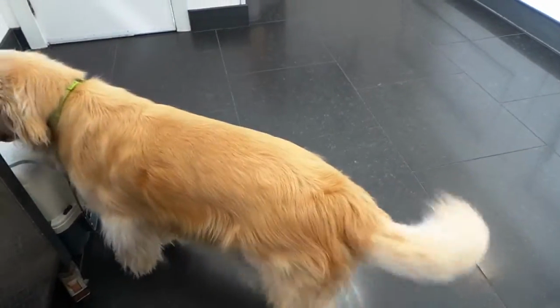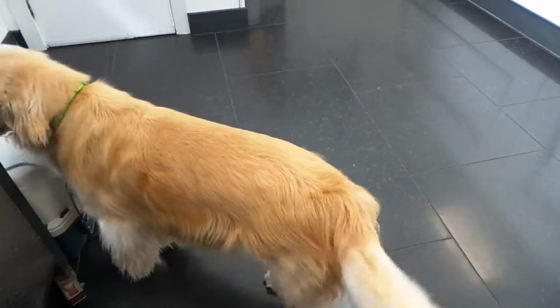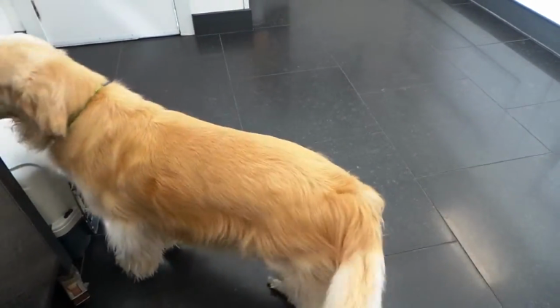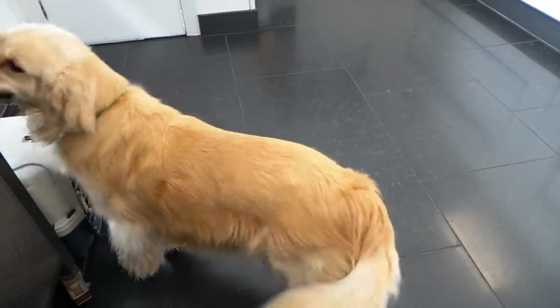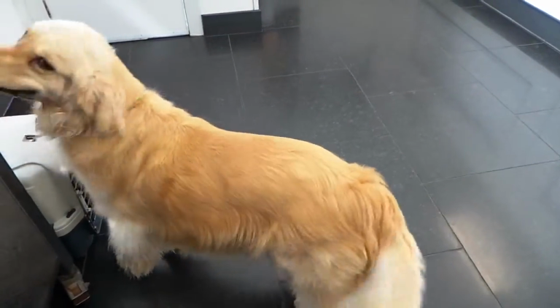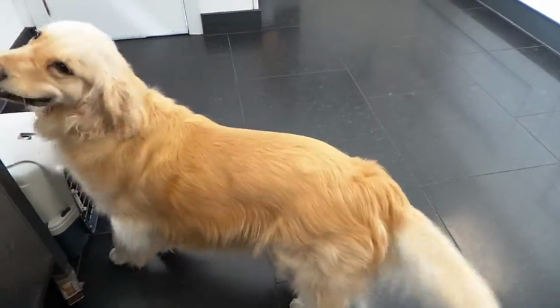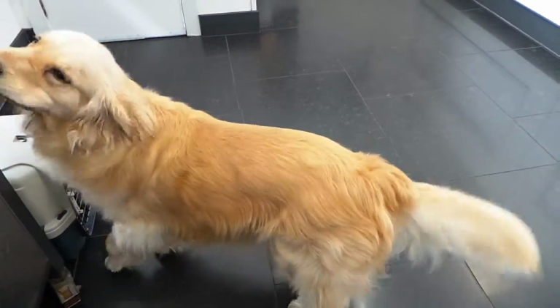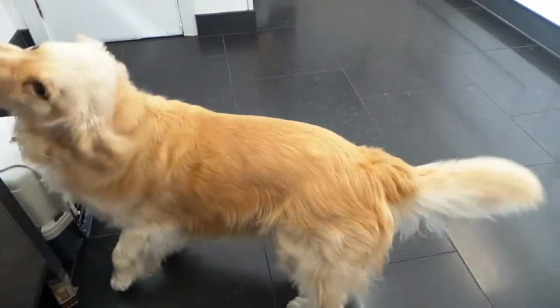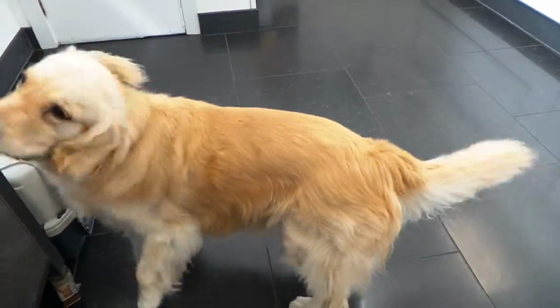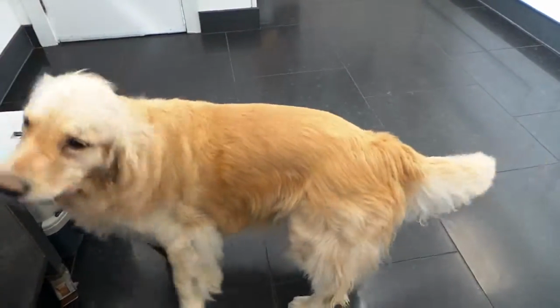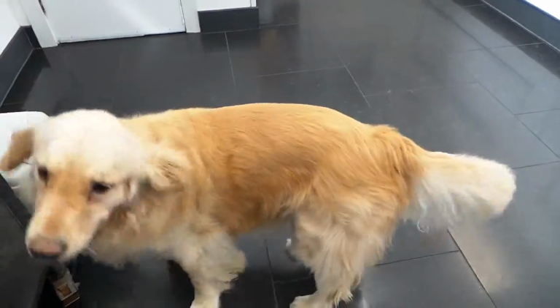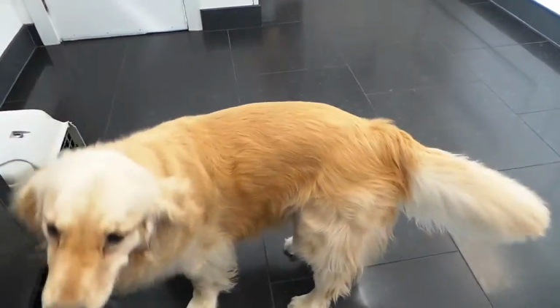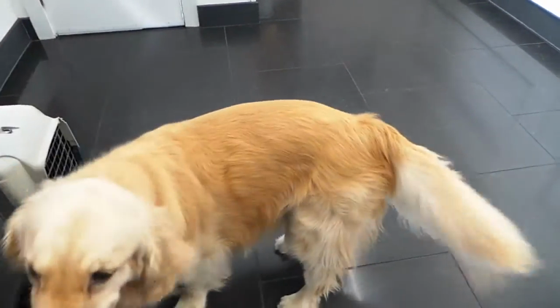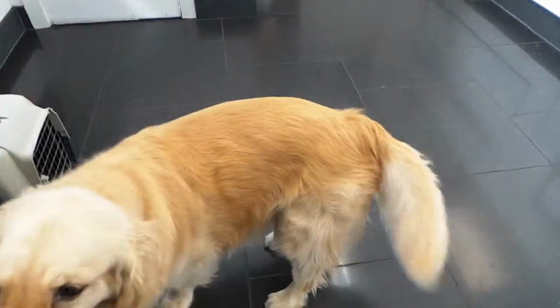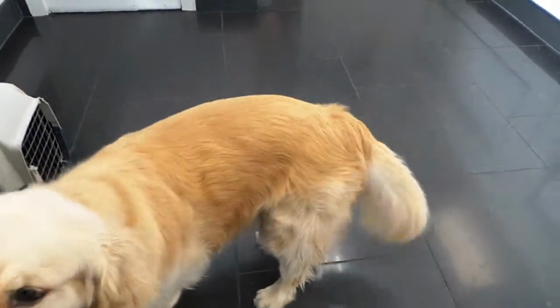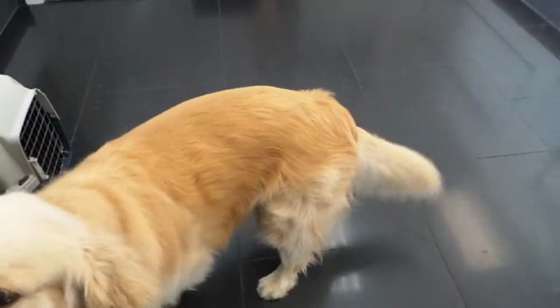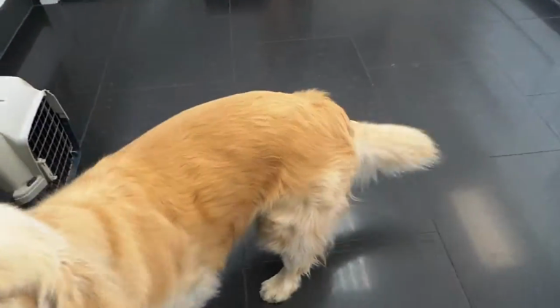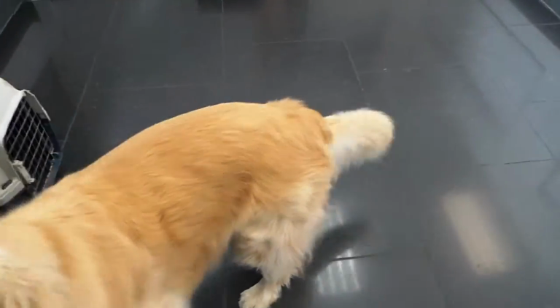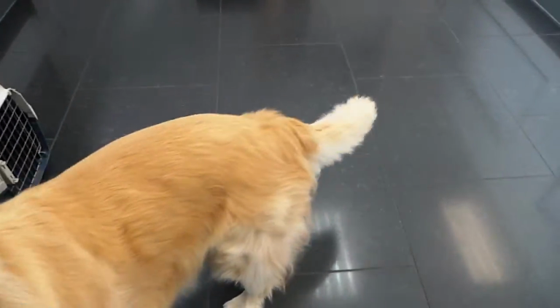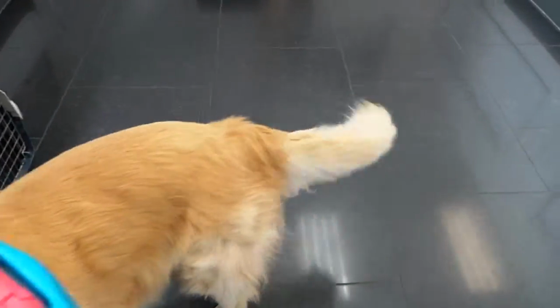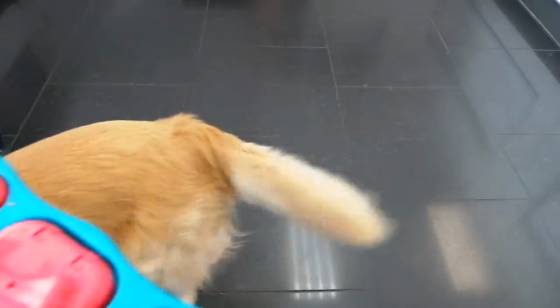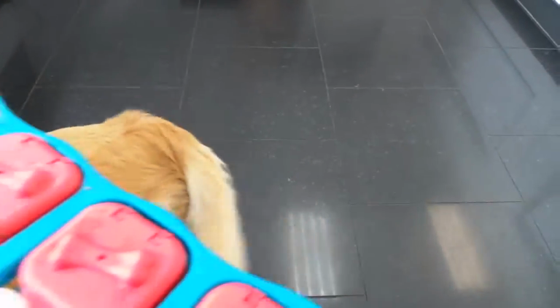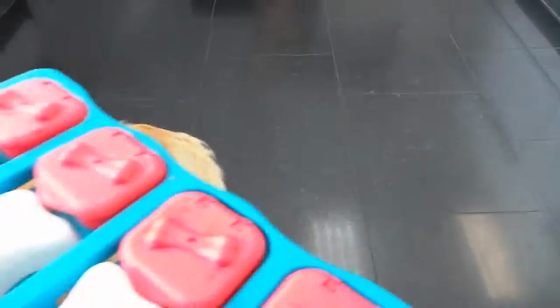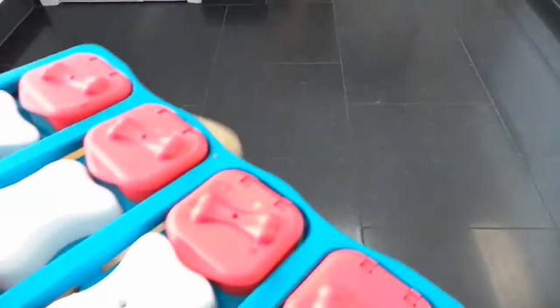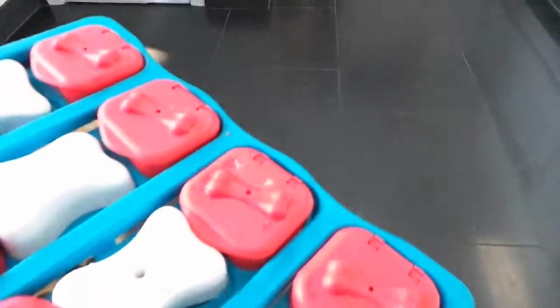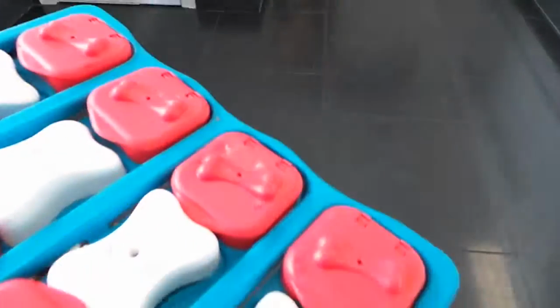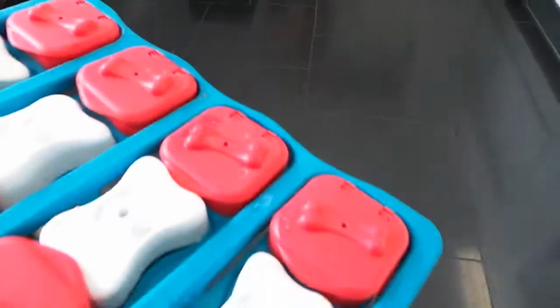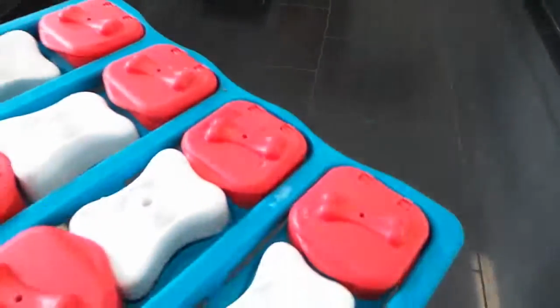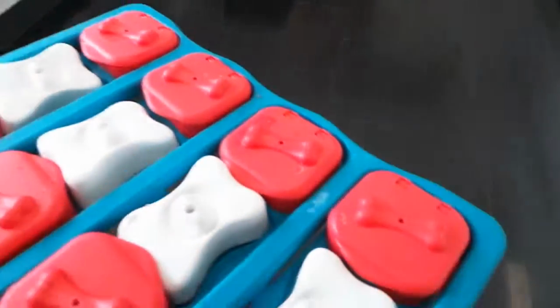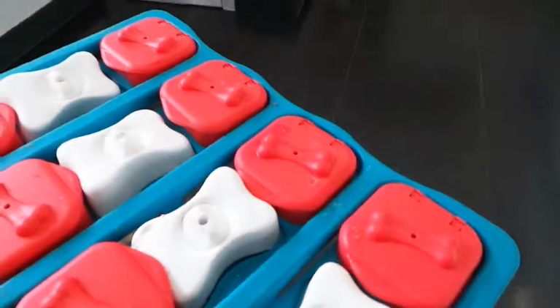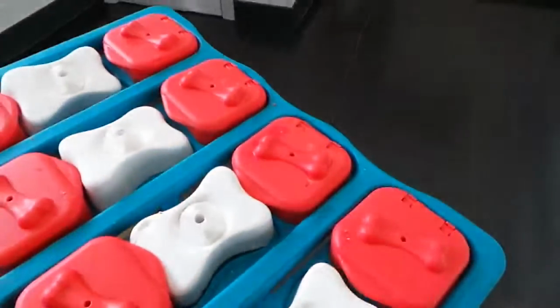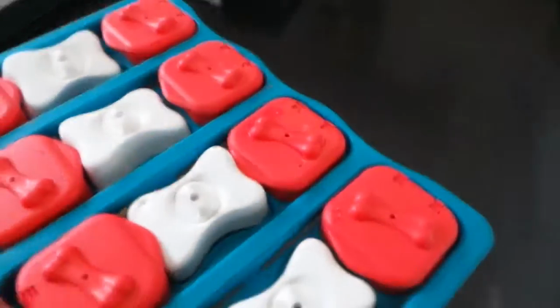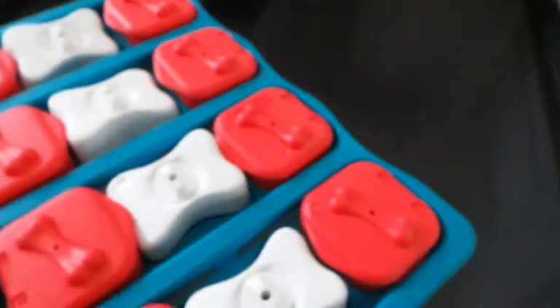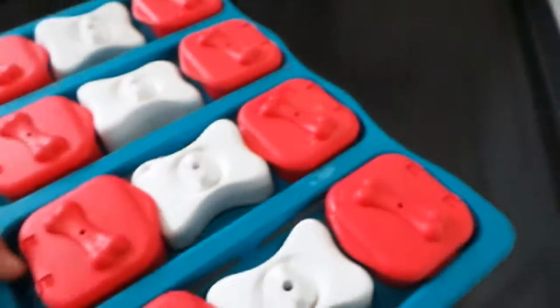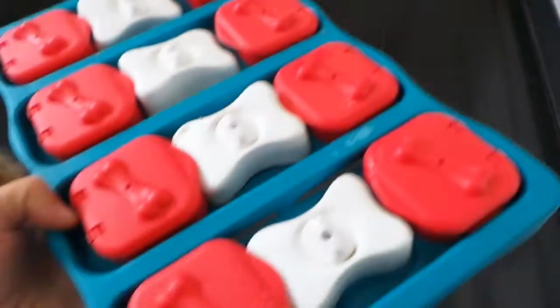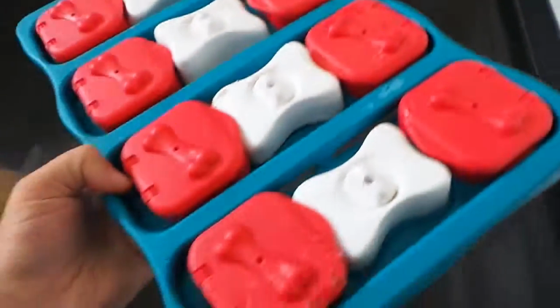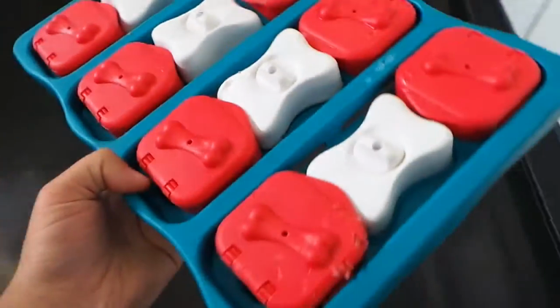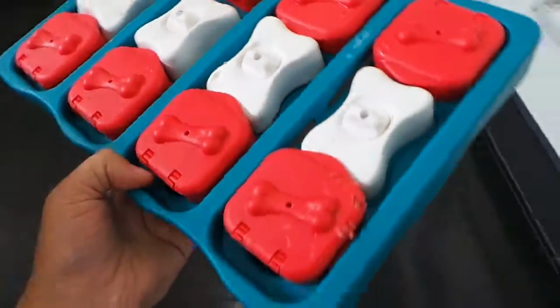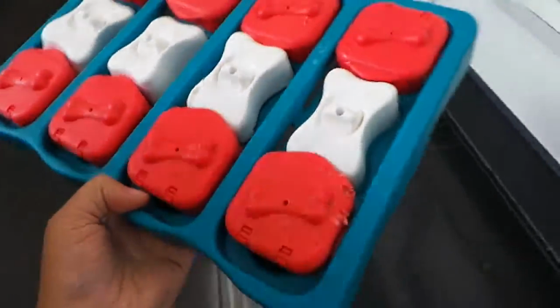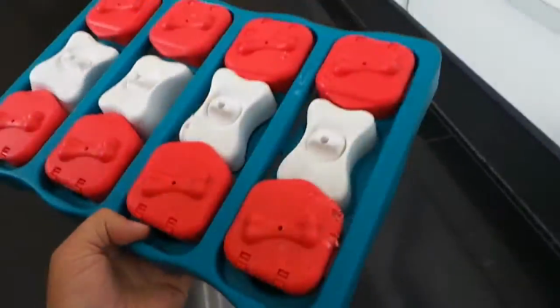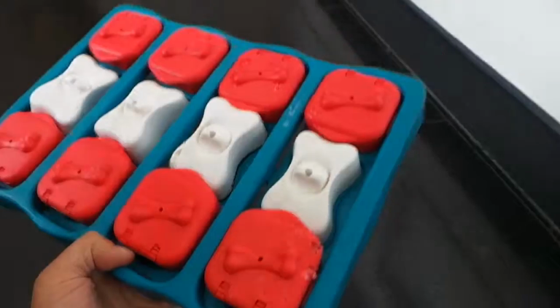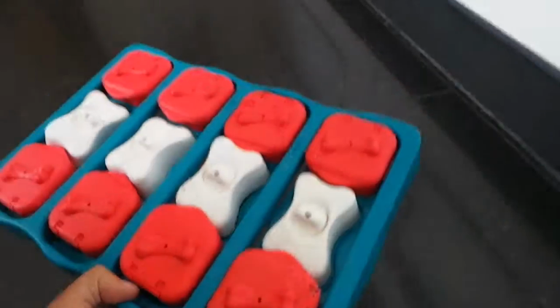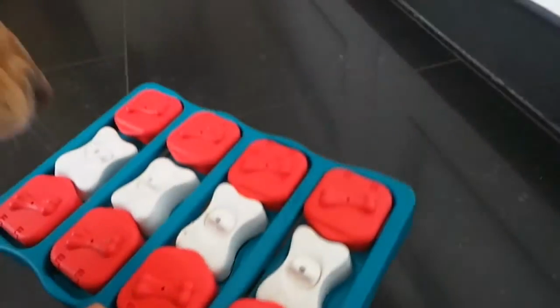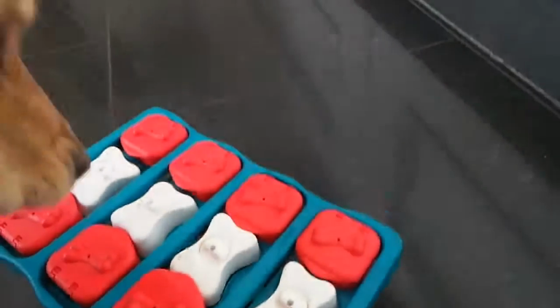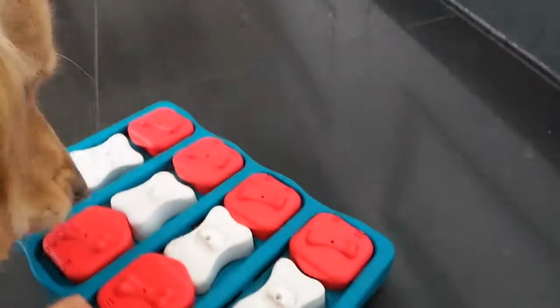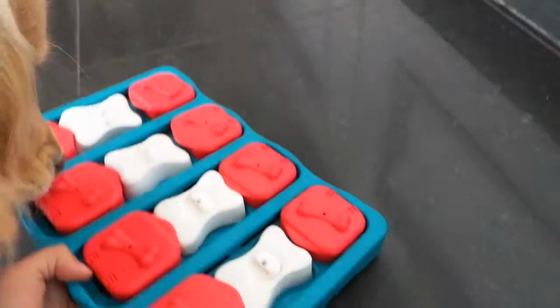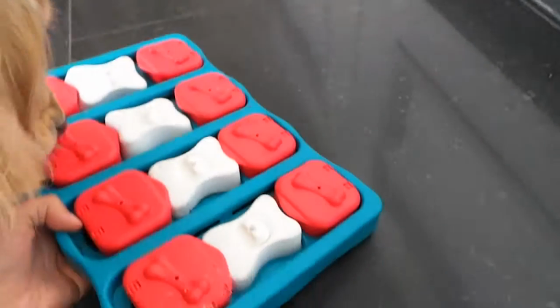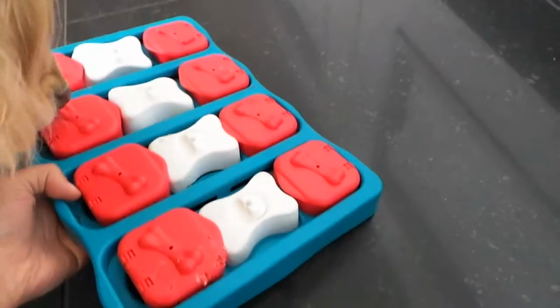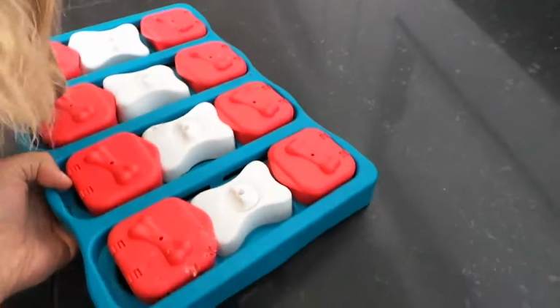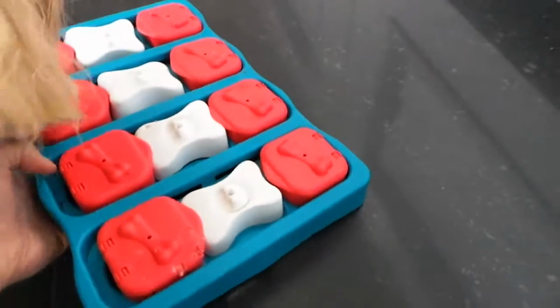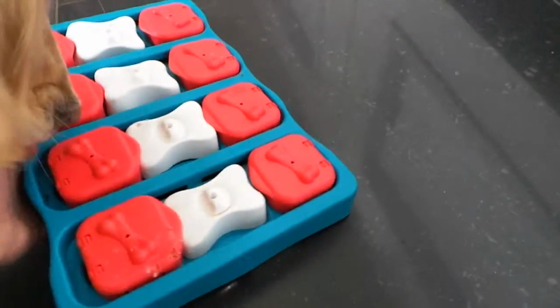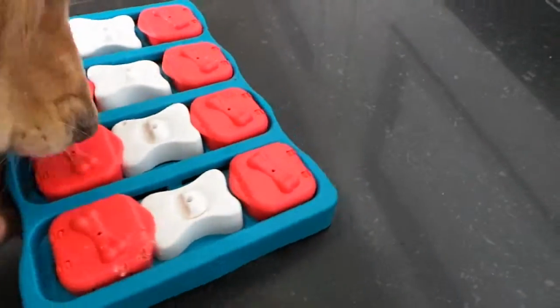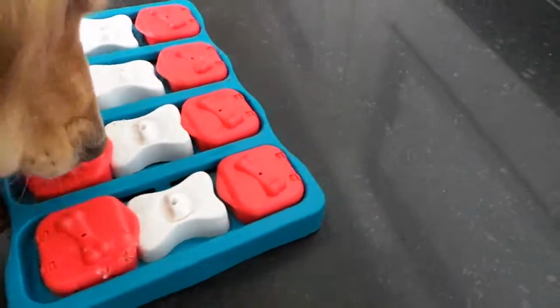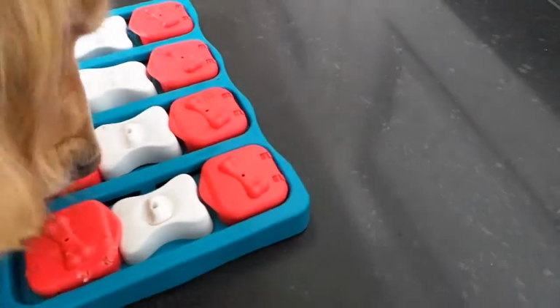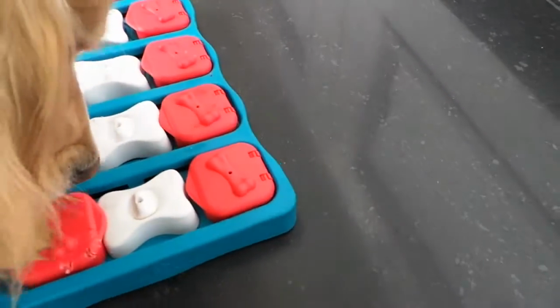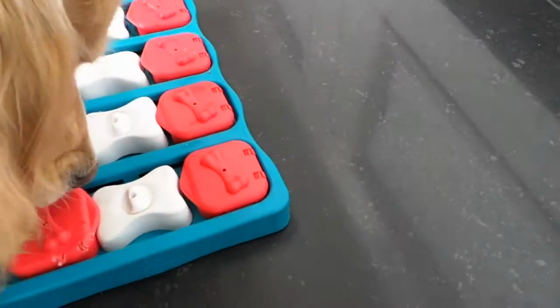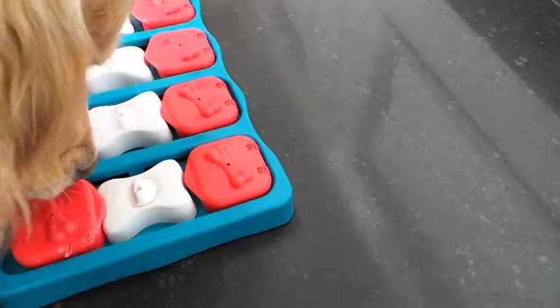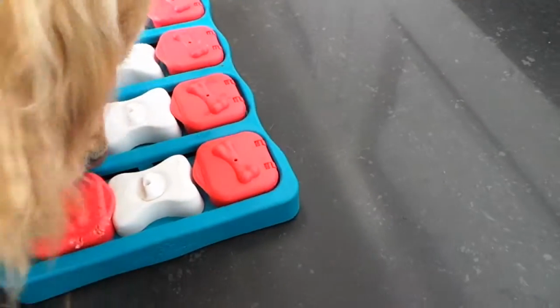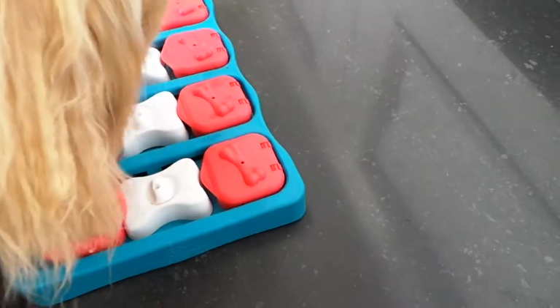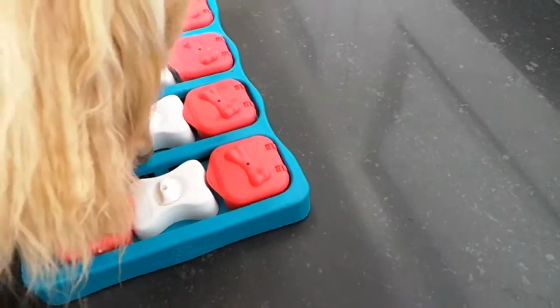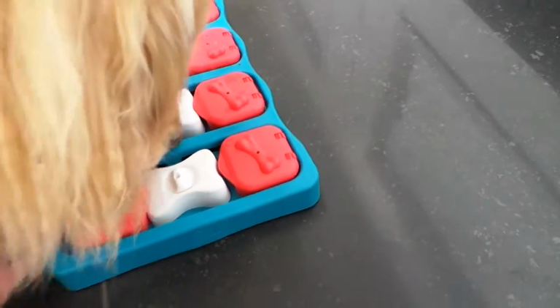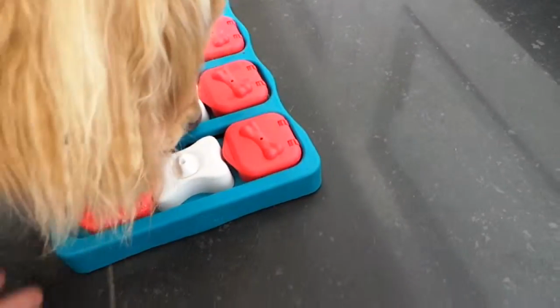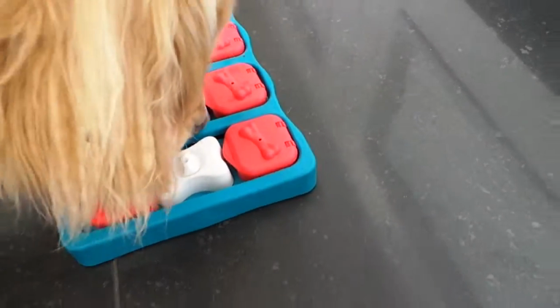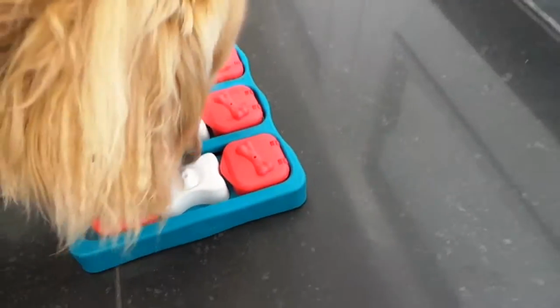Good morning everyone, this is the Pet Shop Boys. I have the gorgeous Mindy ready to play the puzzle of the day, the dog brick.